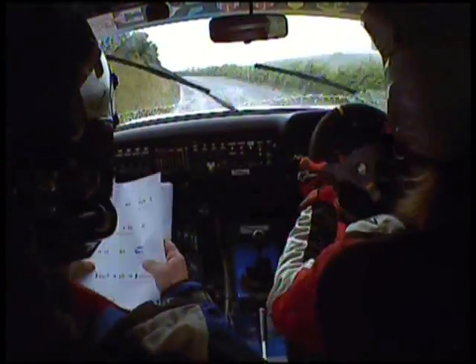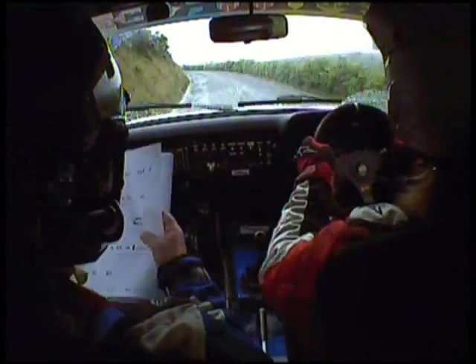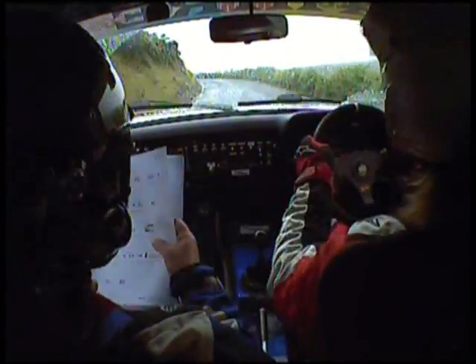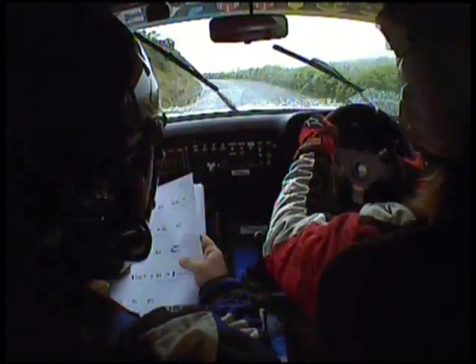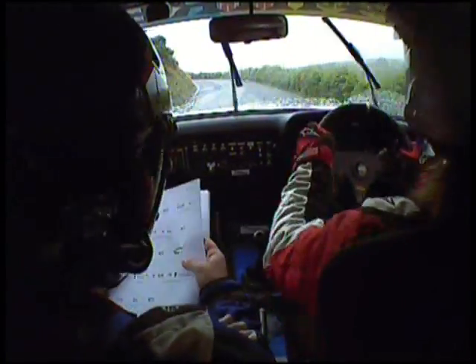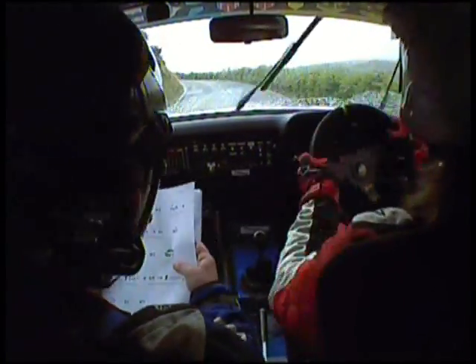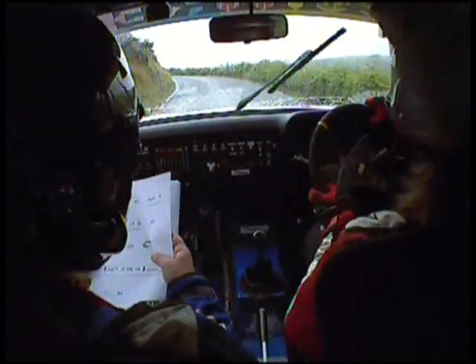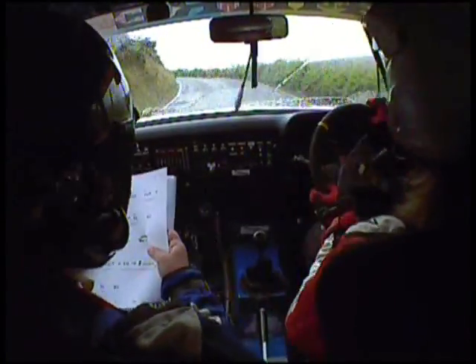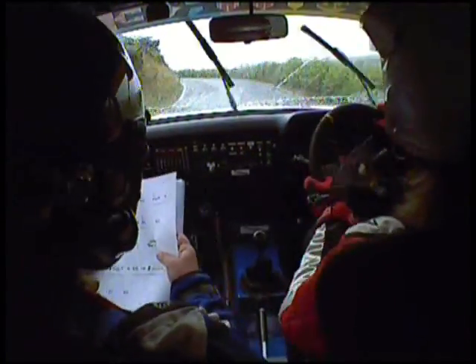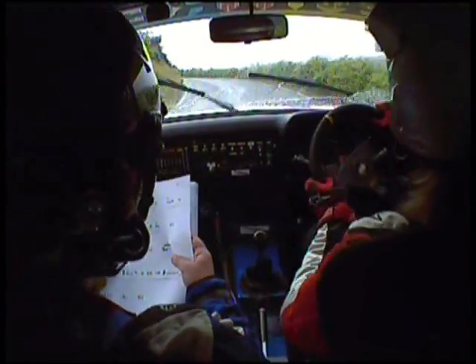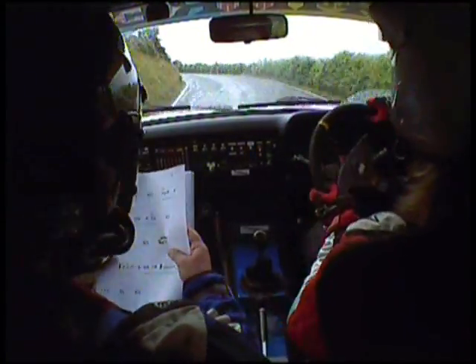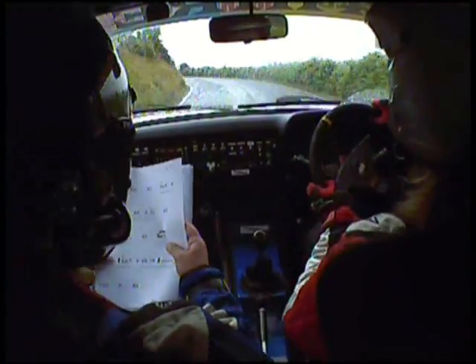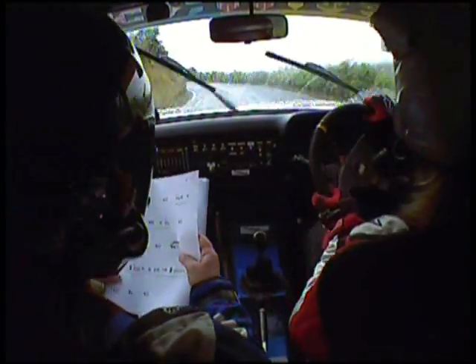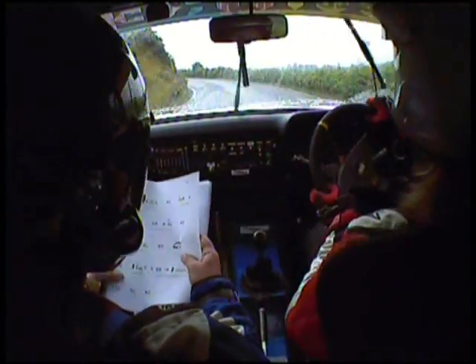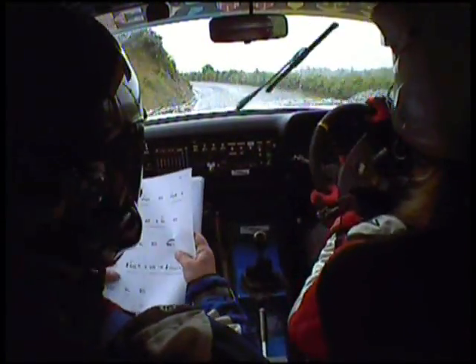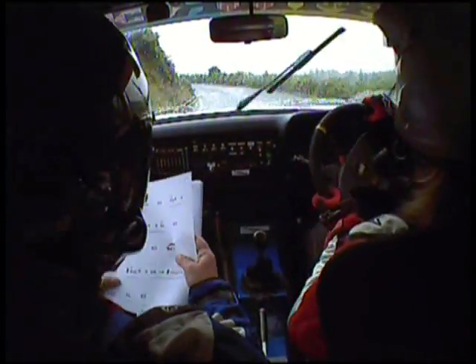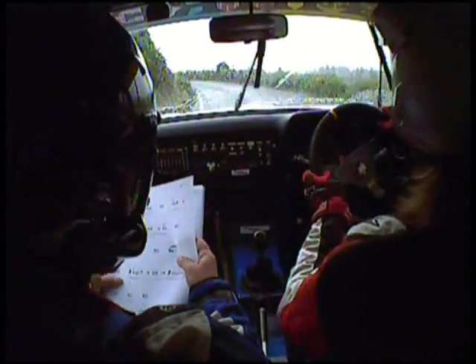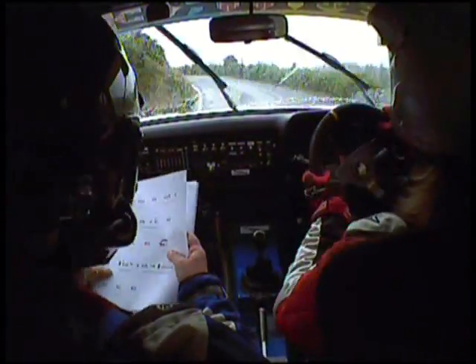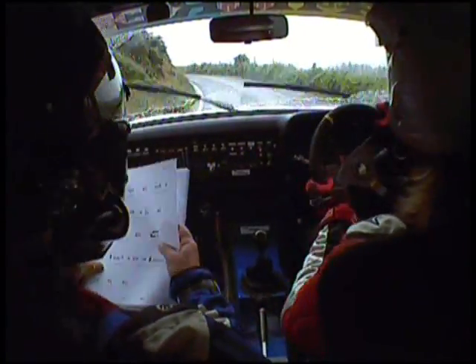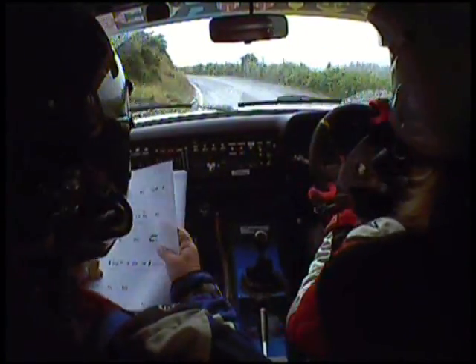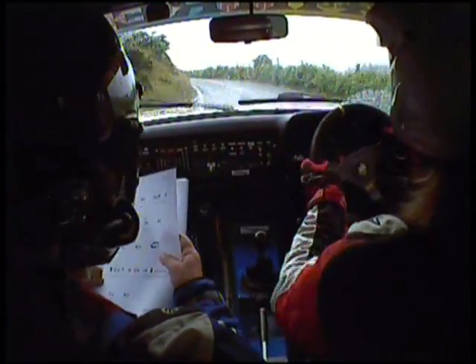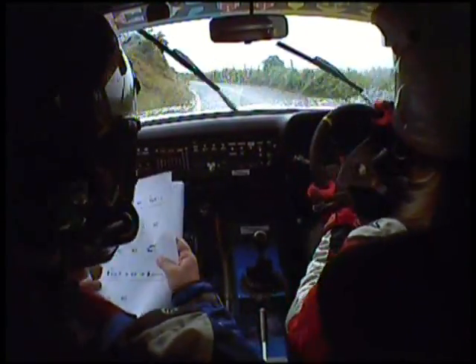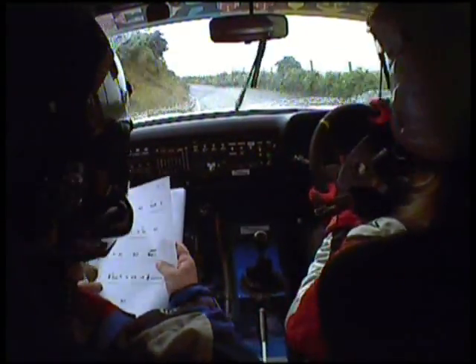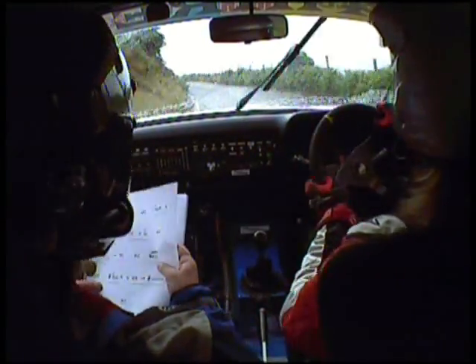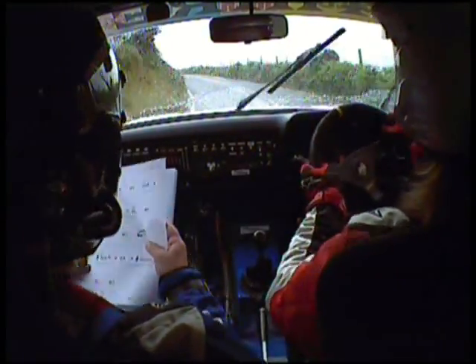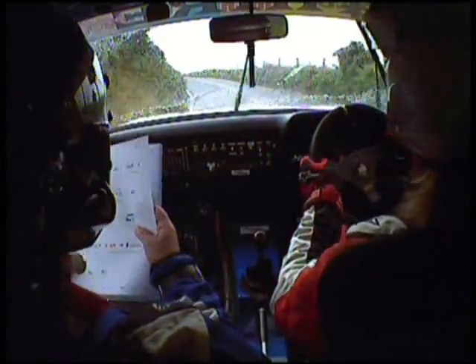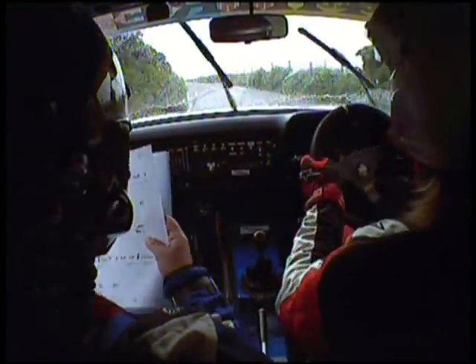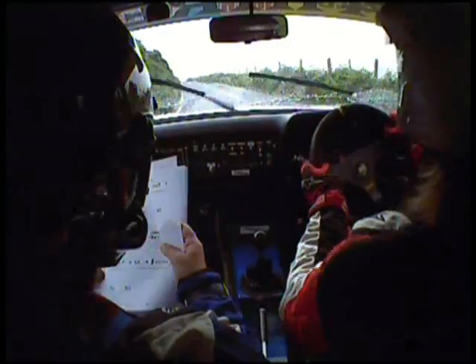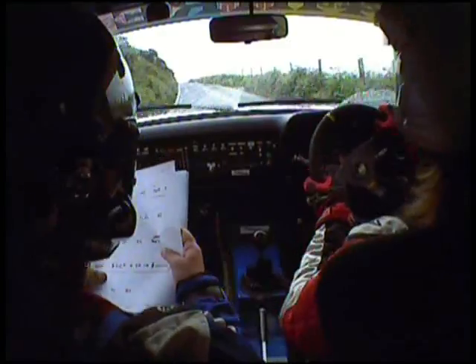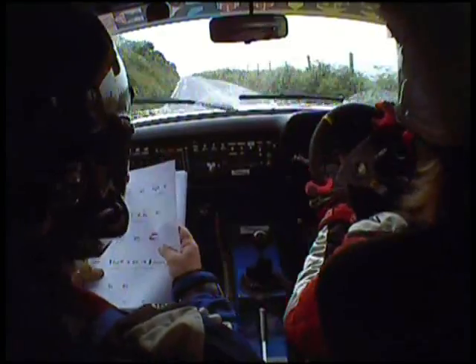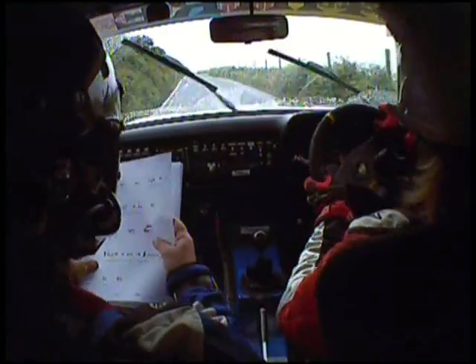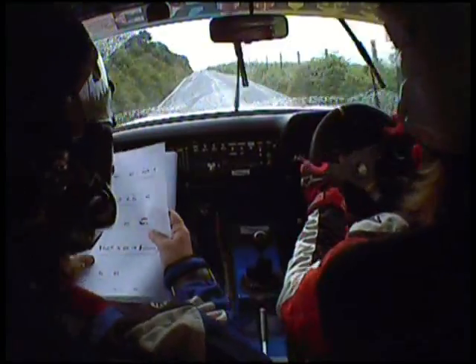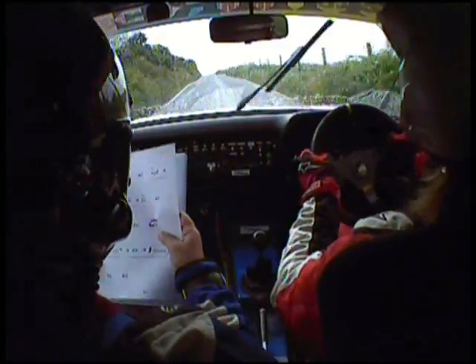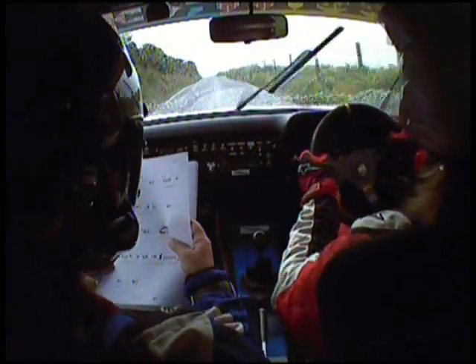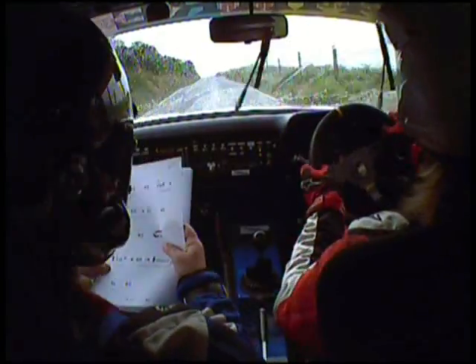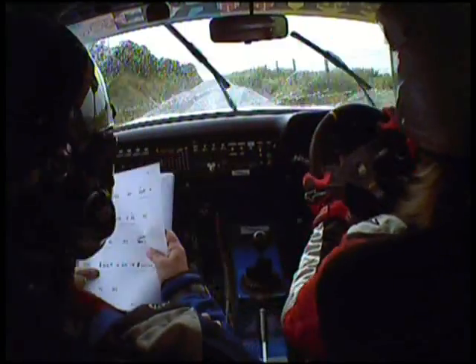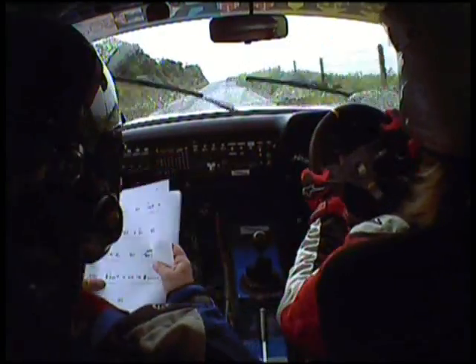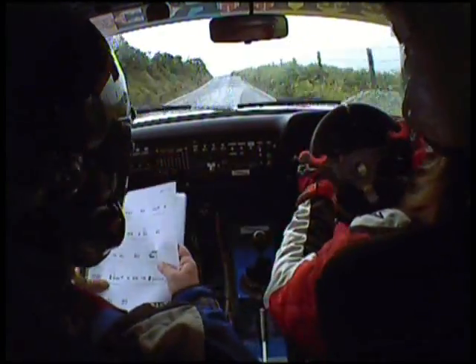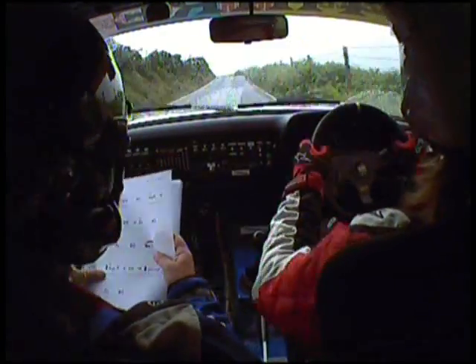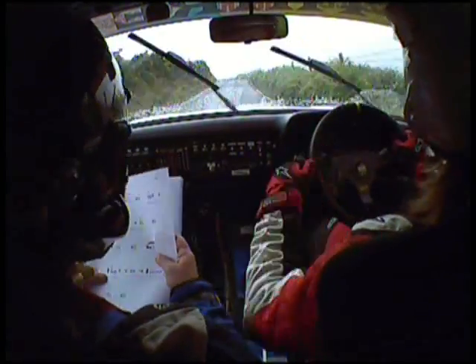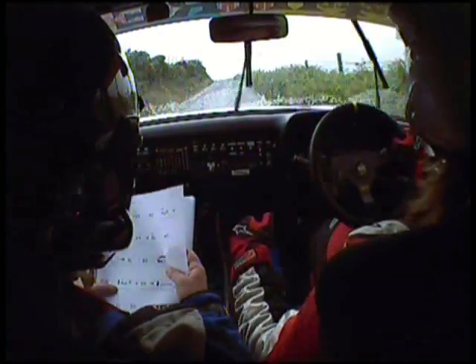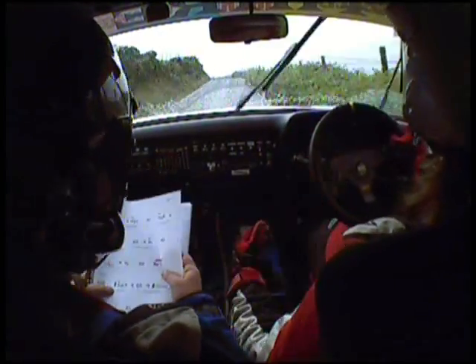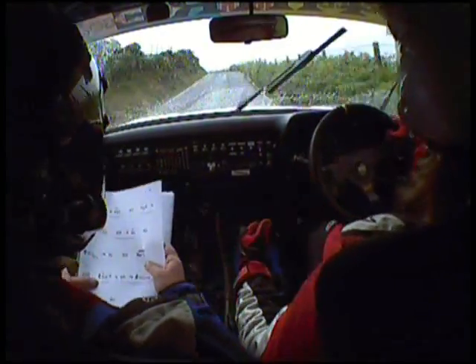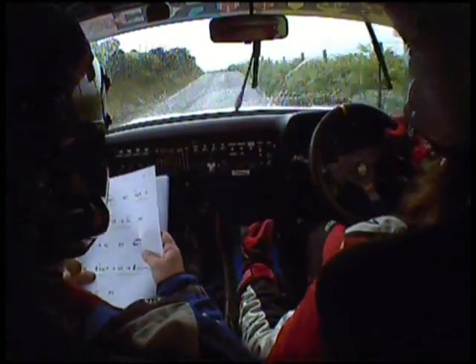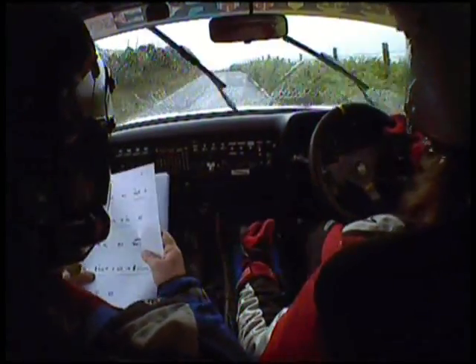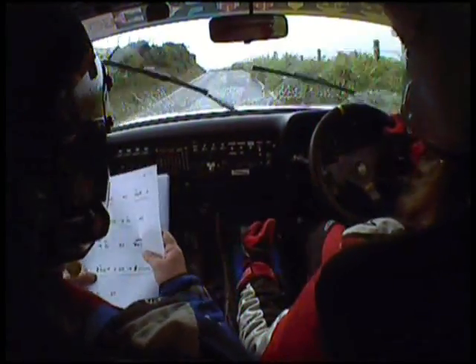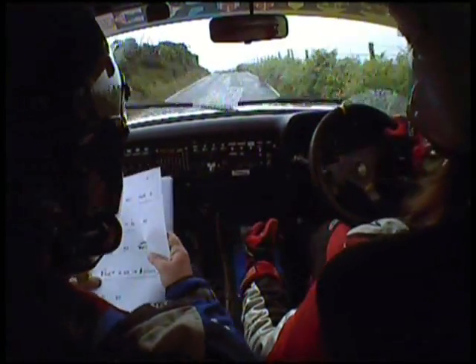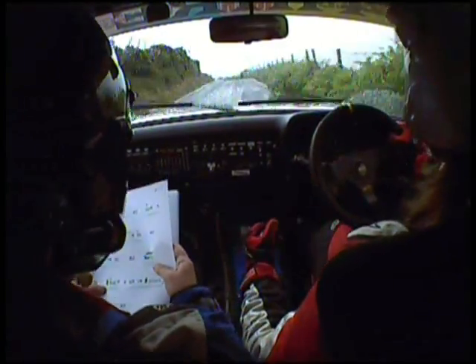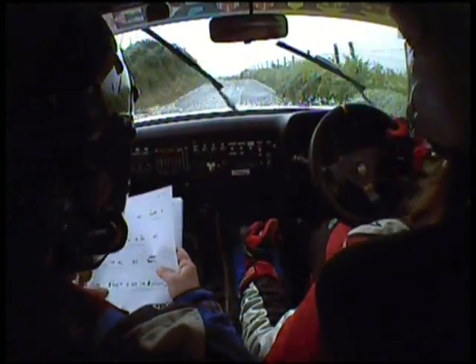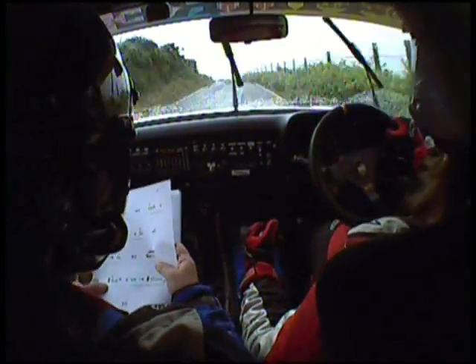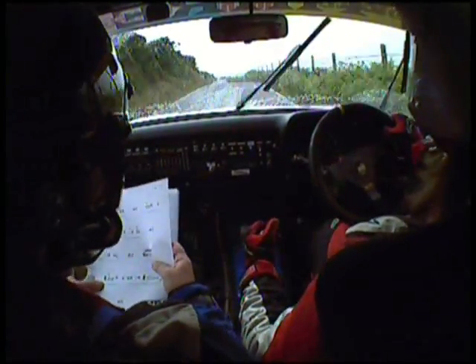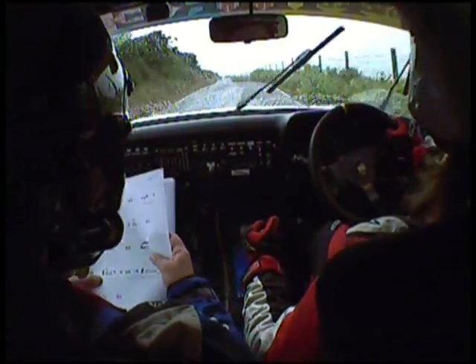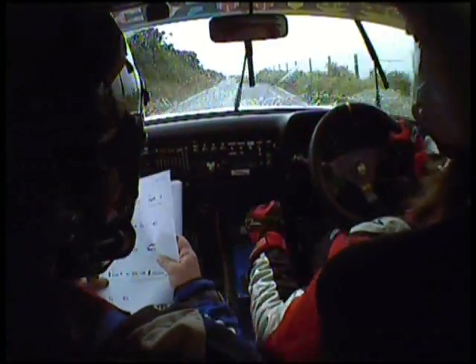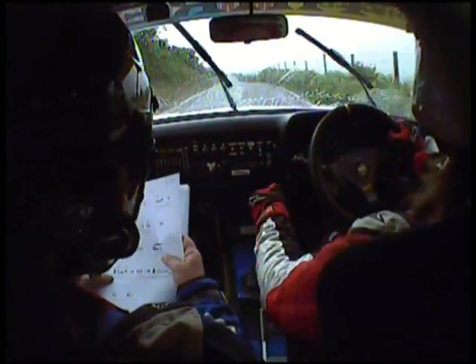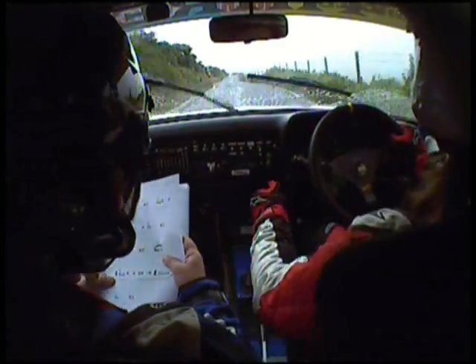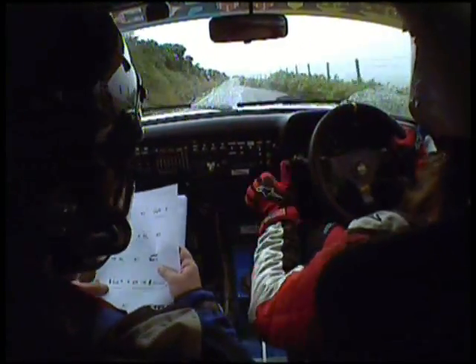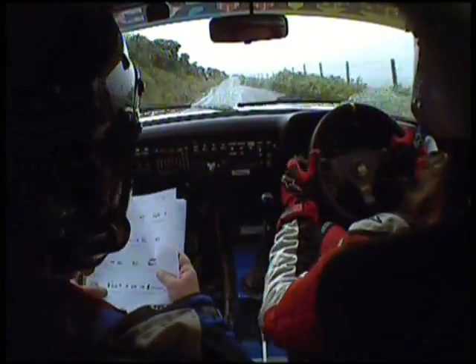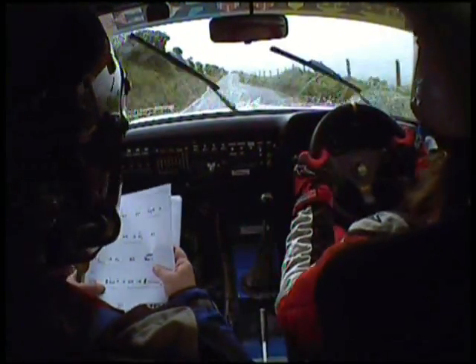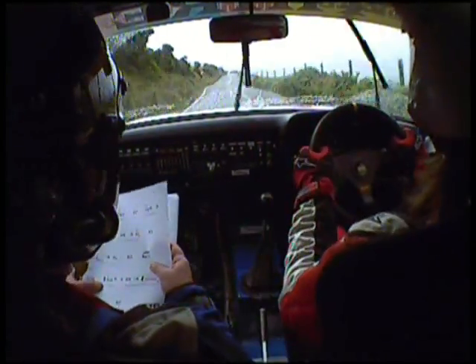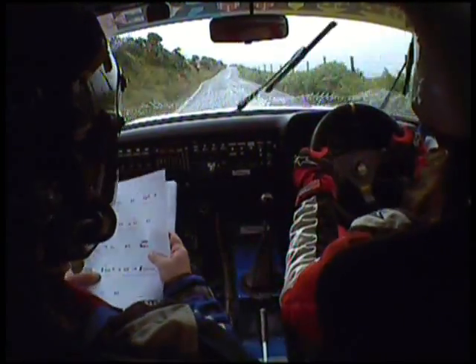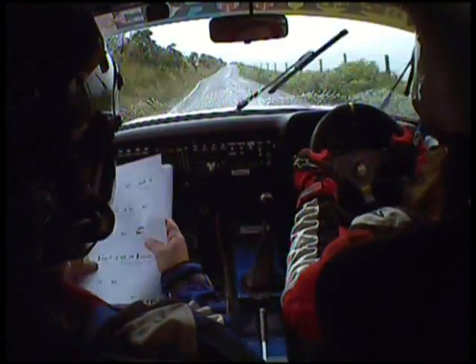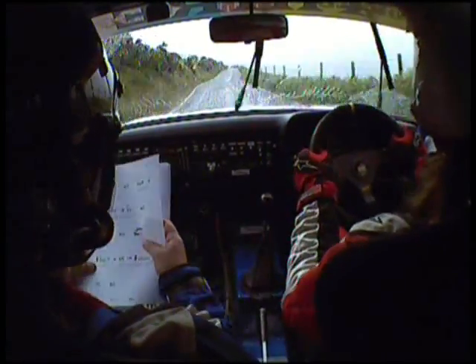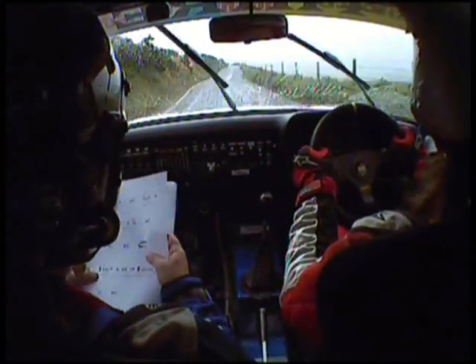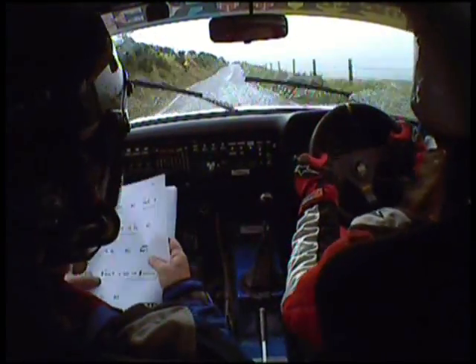80, left over crest, 200, square left plus, don't cut.